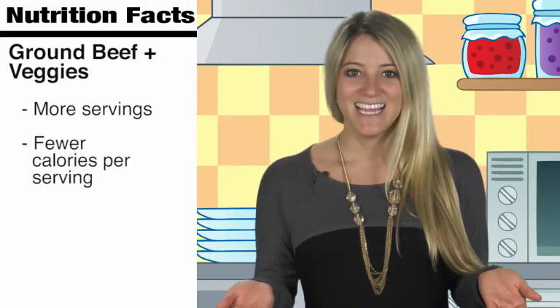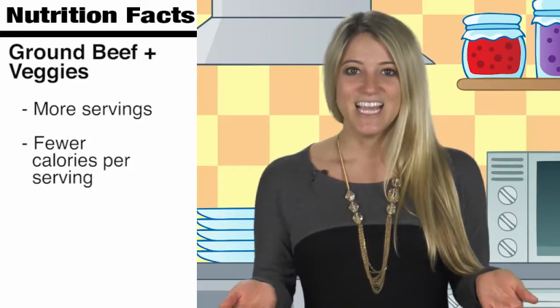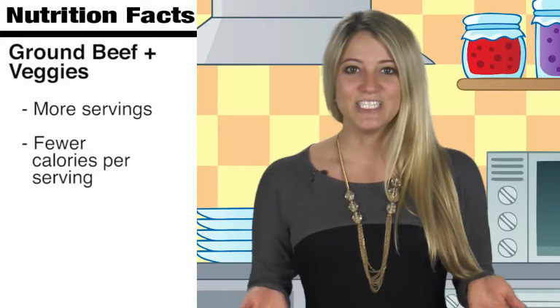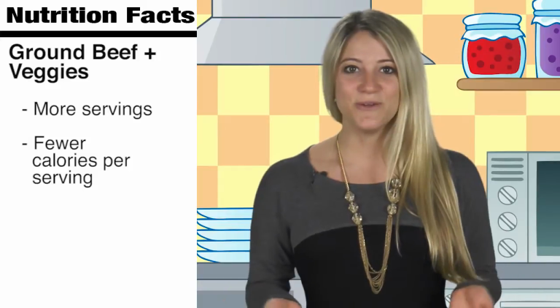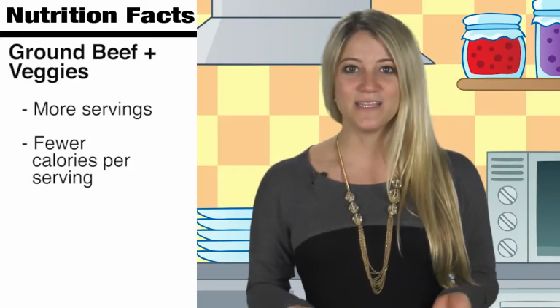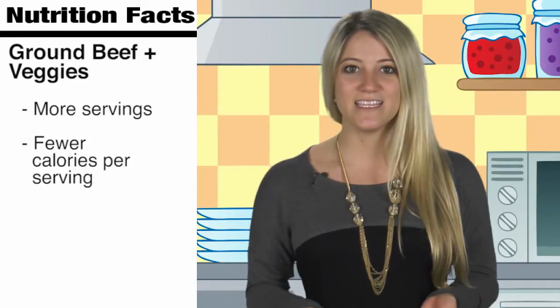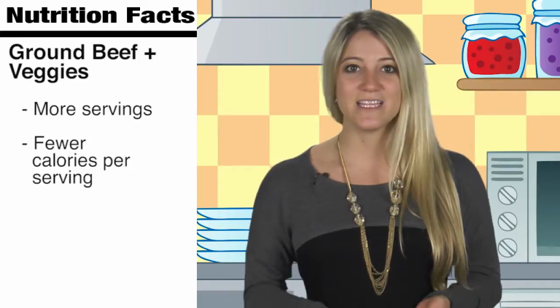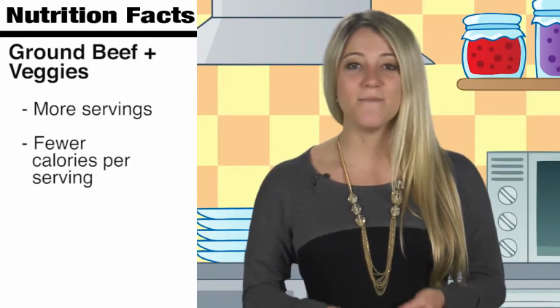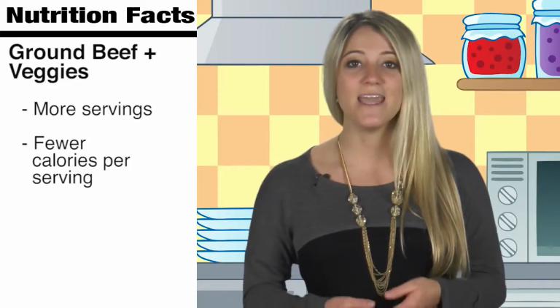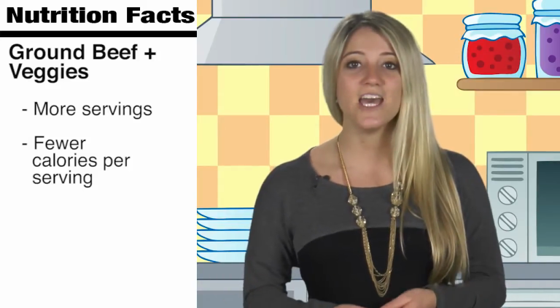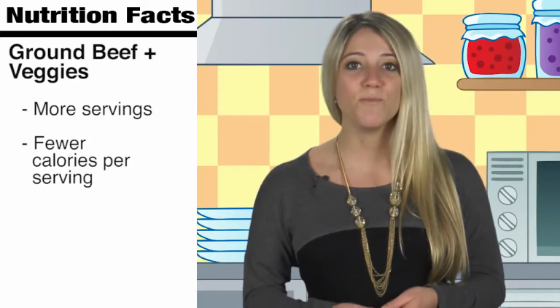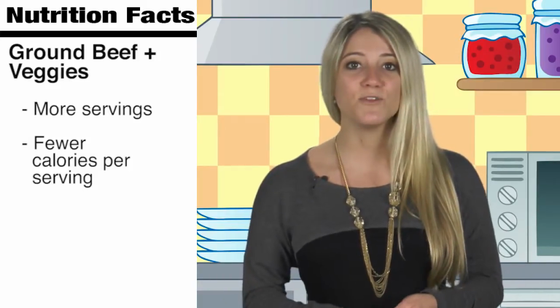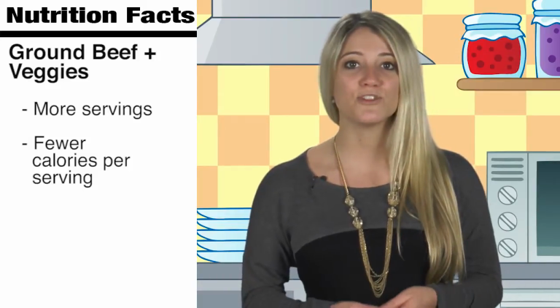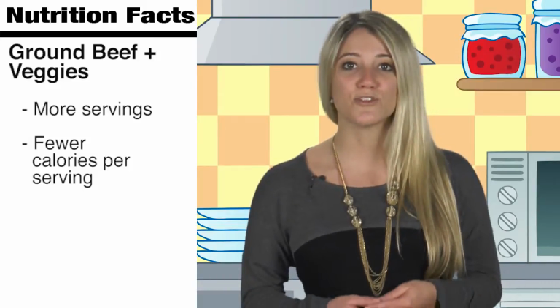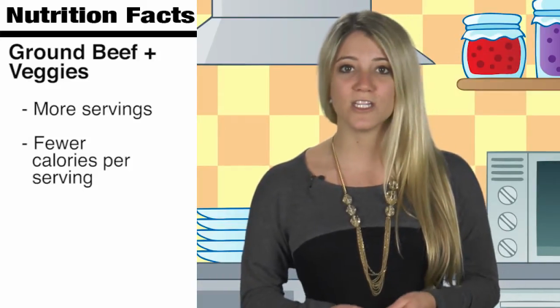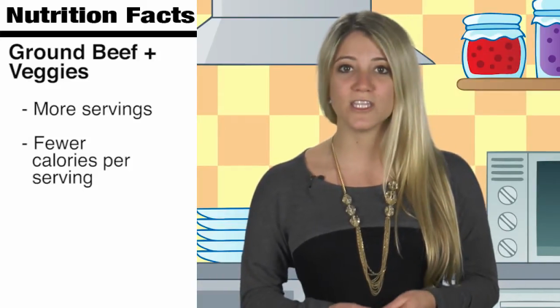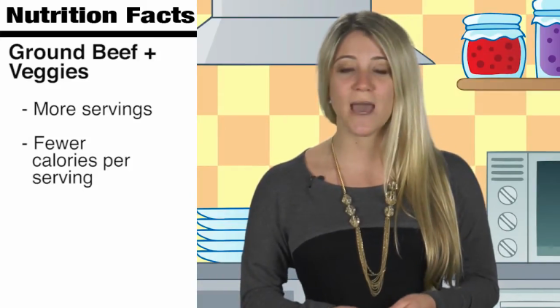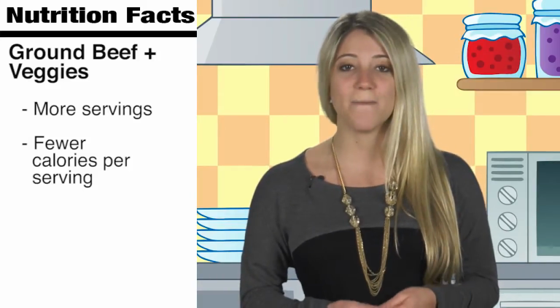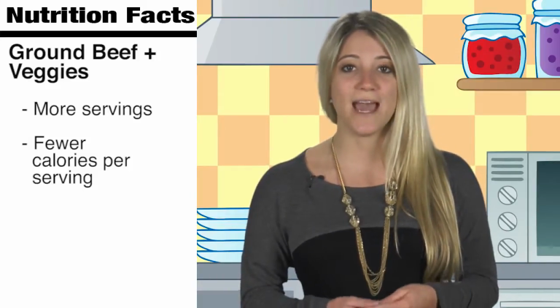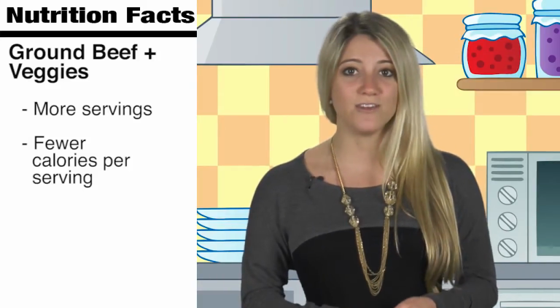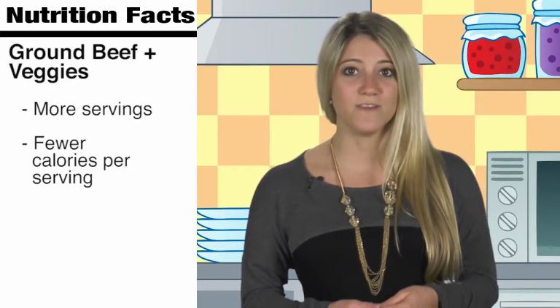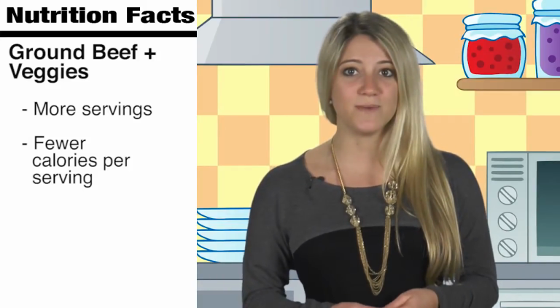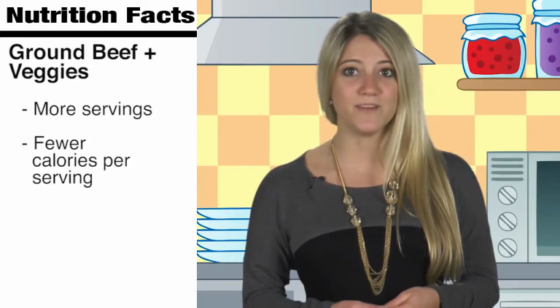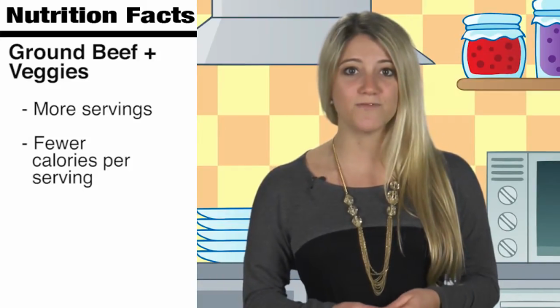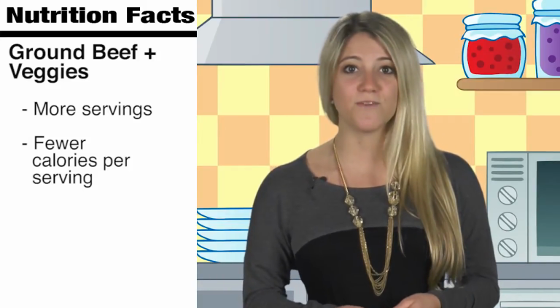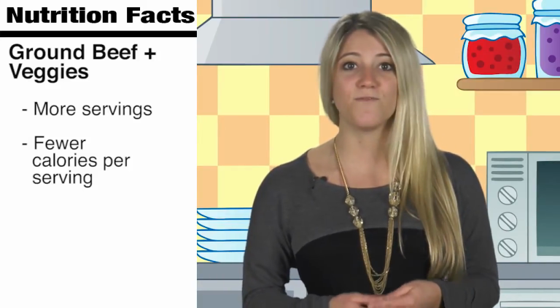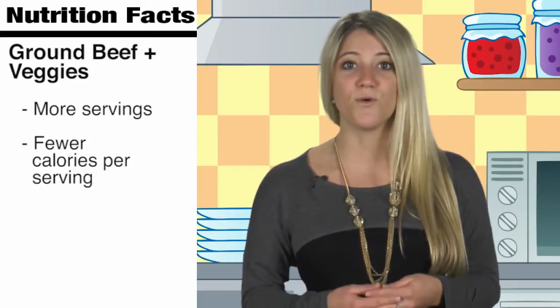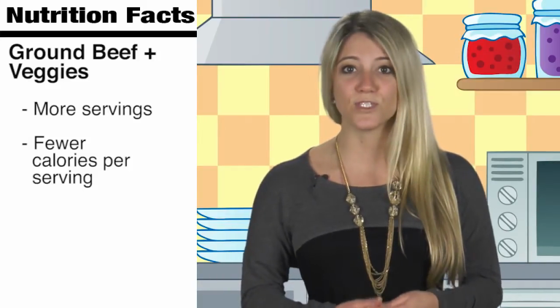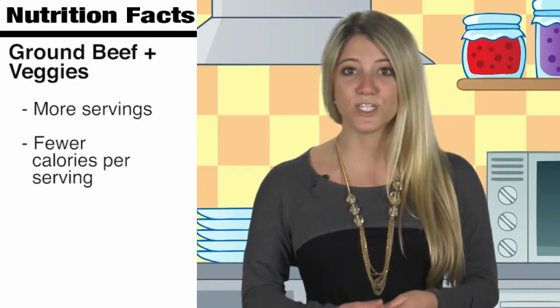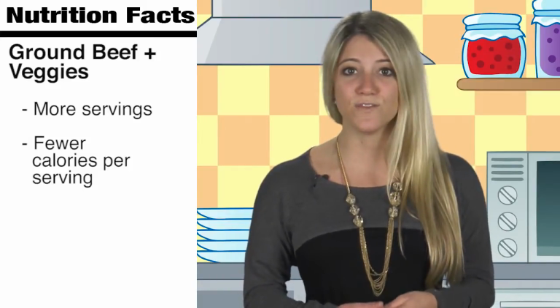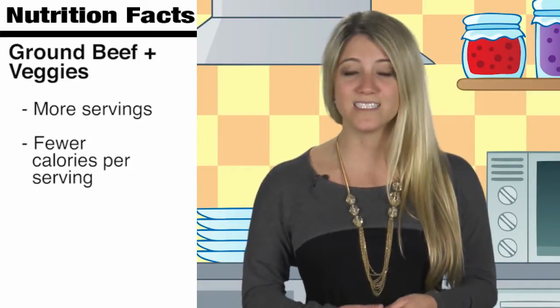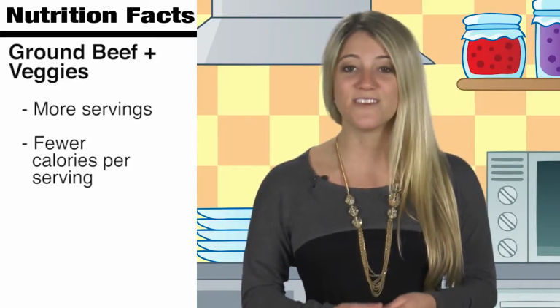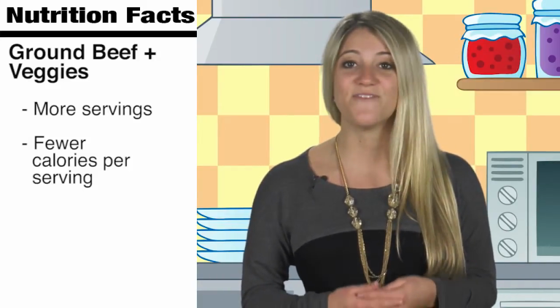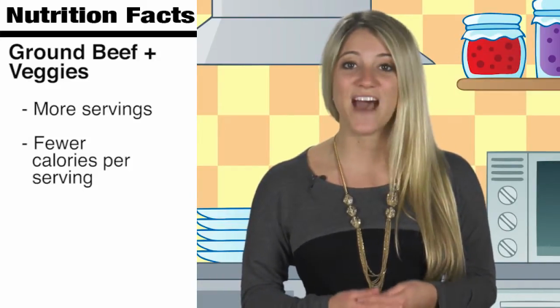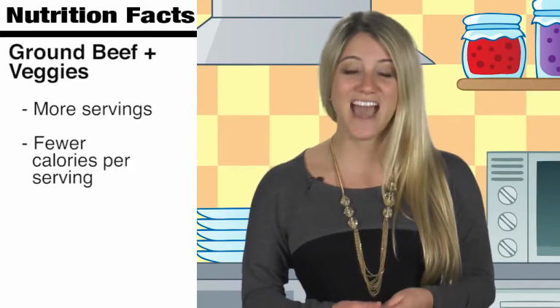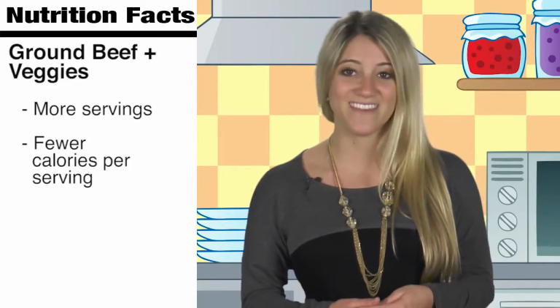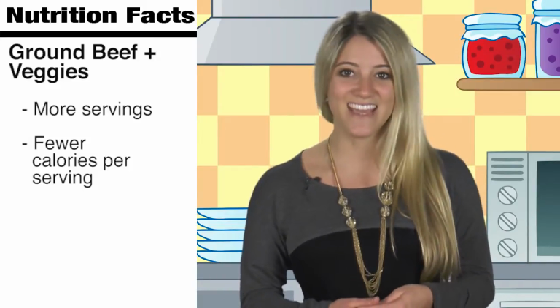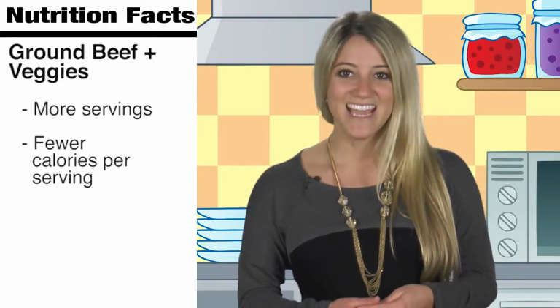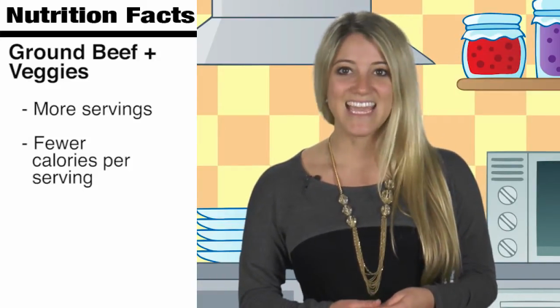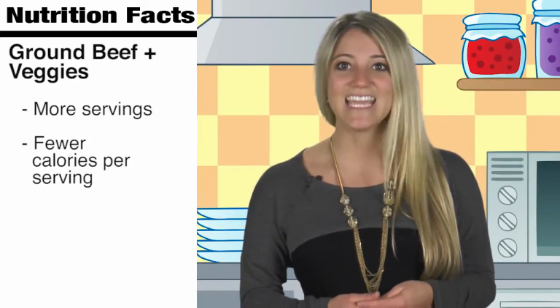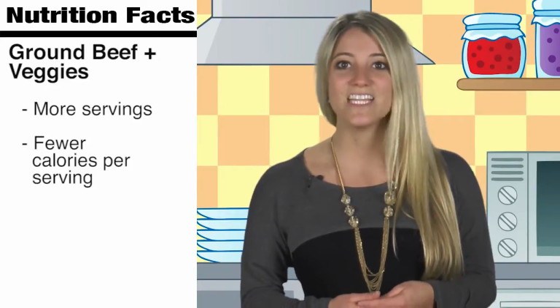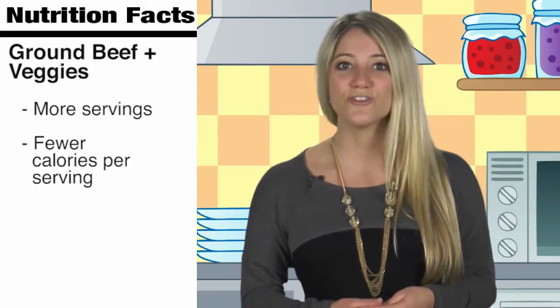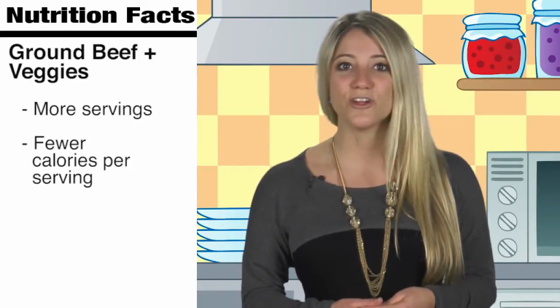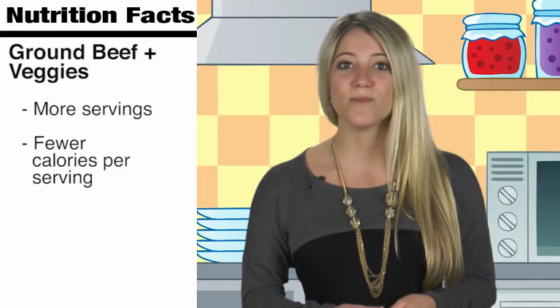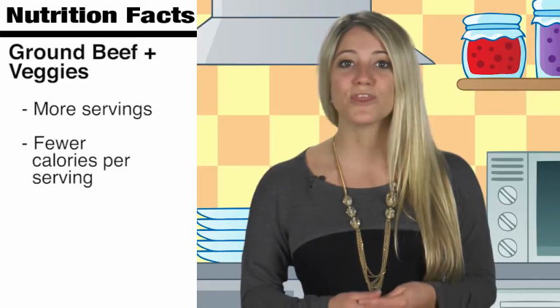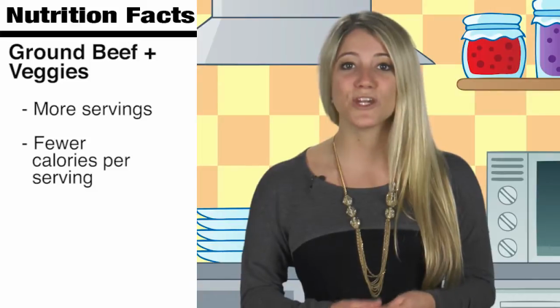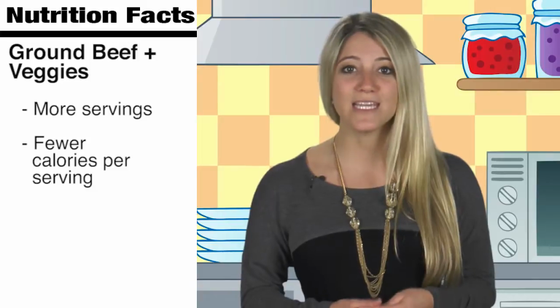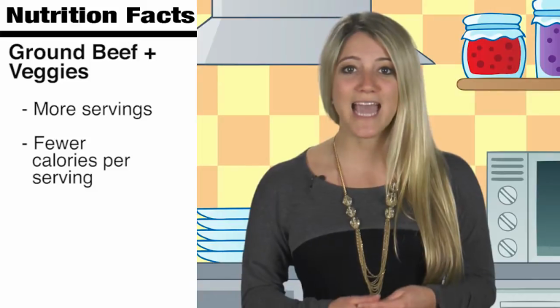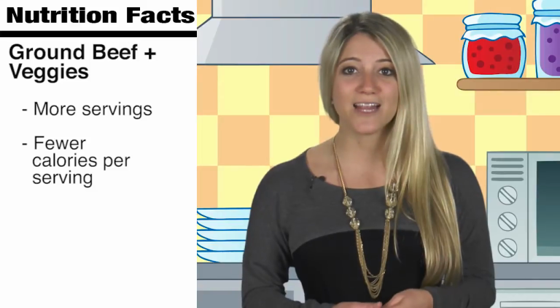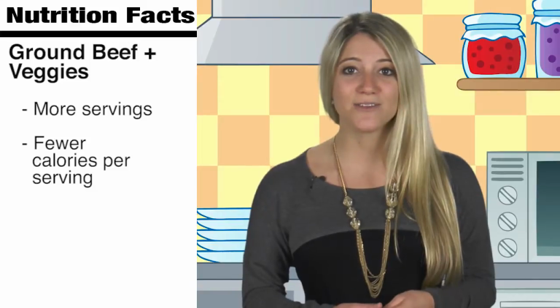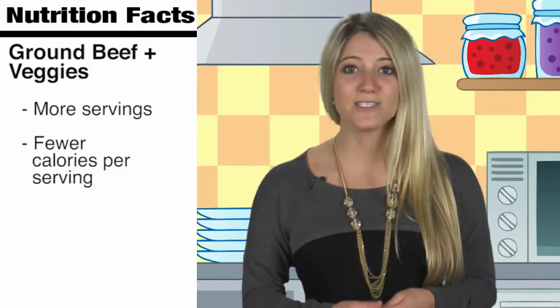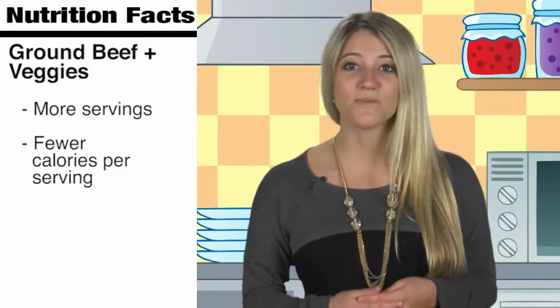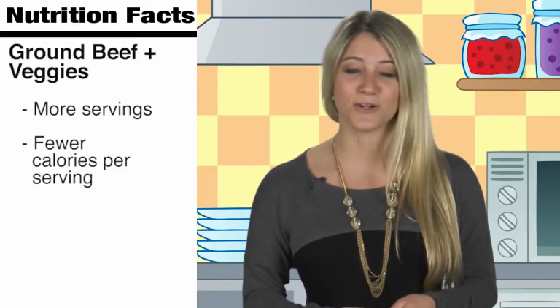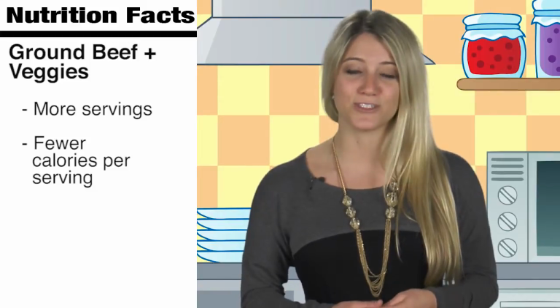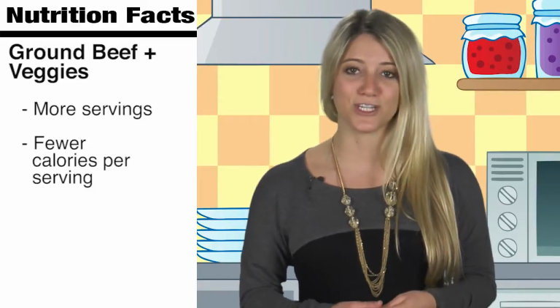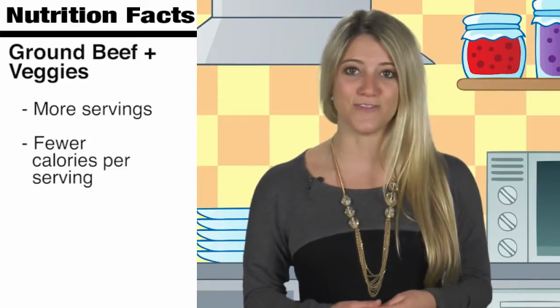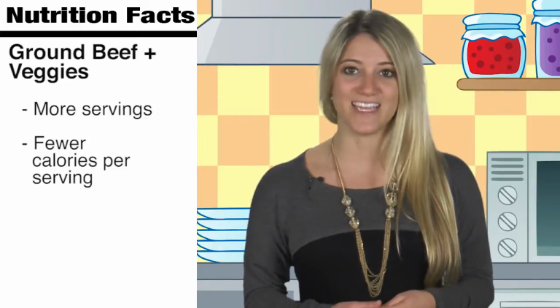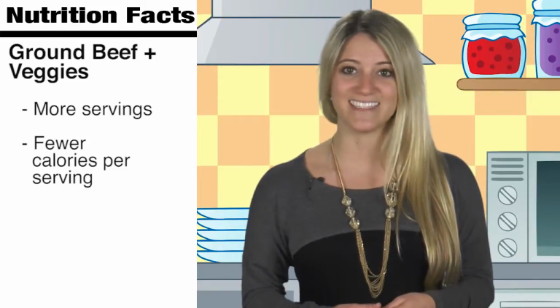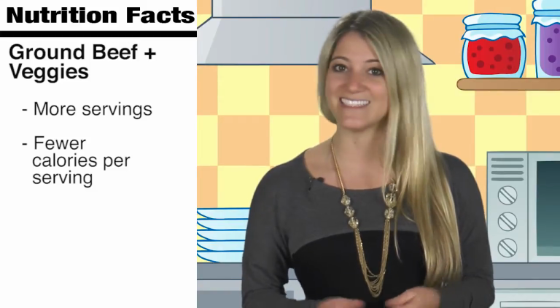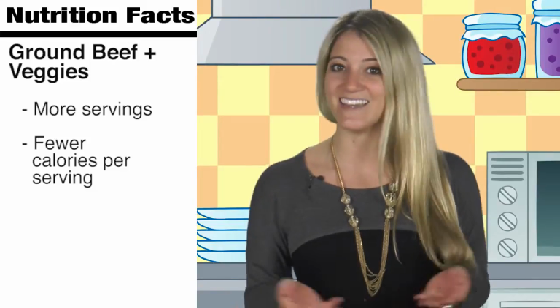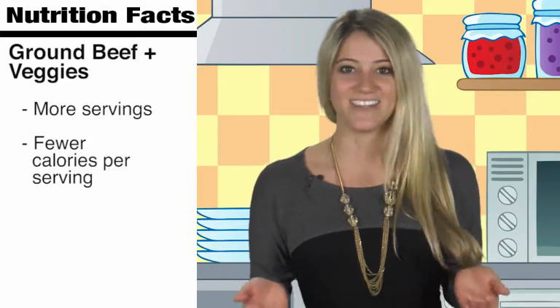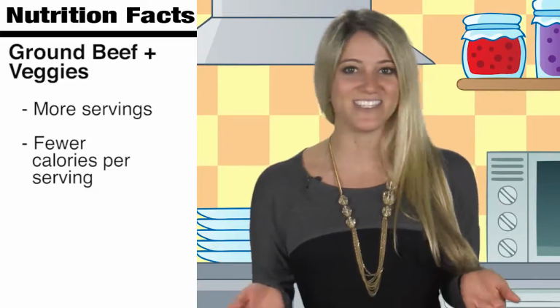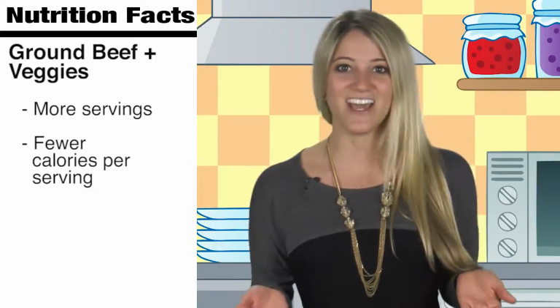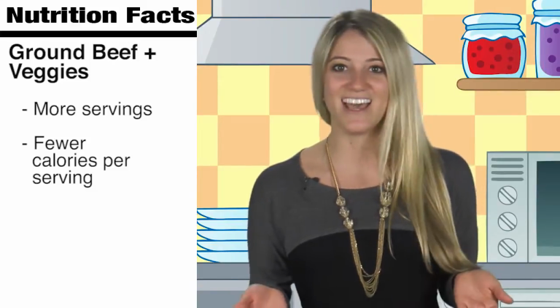Doing this may help you stretch that pound of beef from four servings to five and trim 30 calories per serving. Give it a shot!